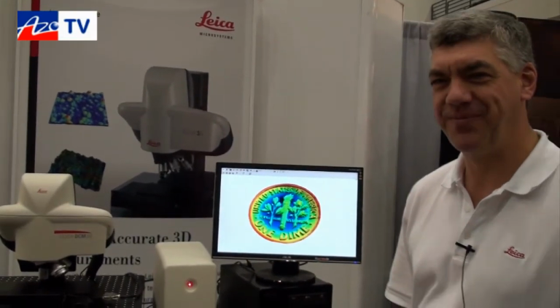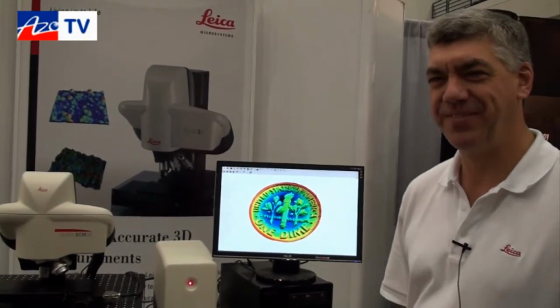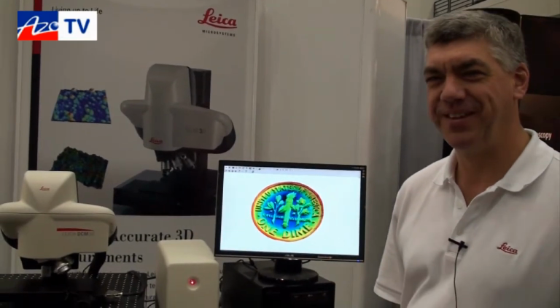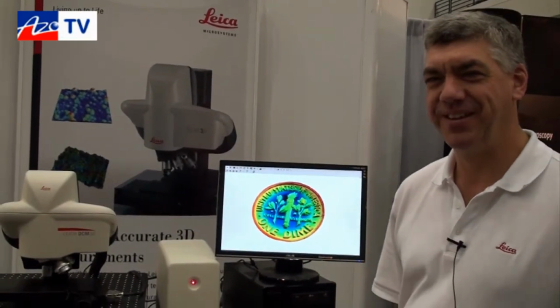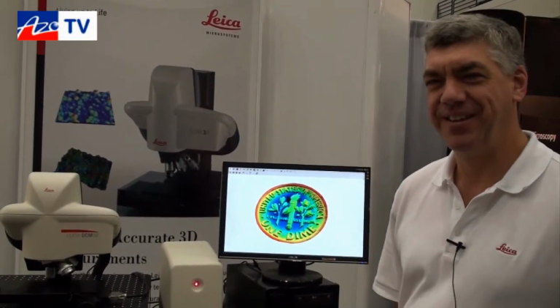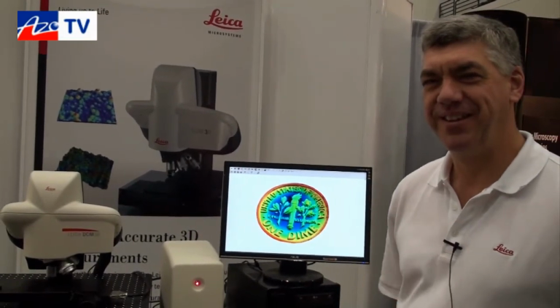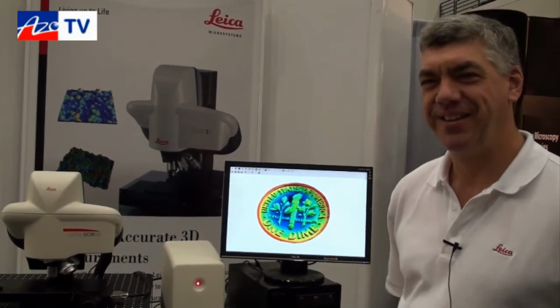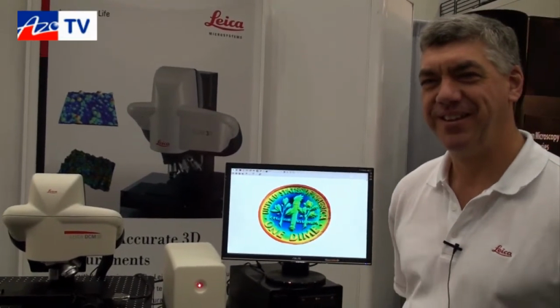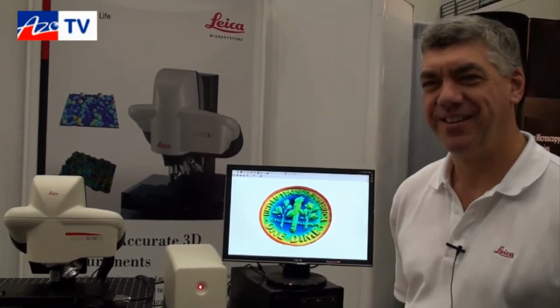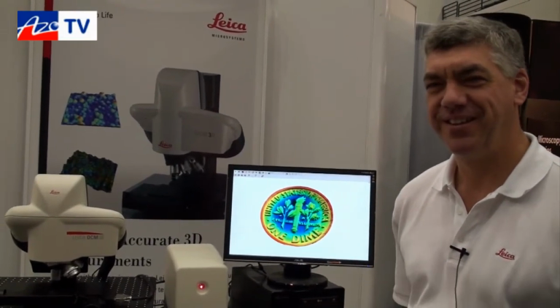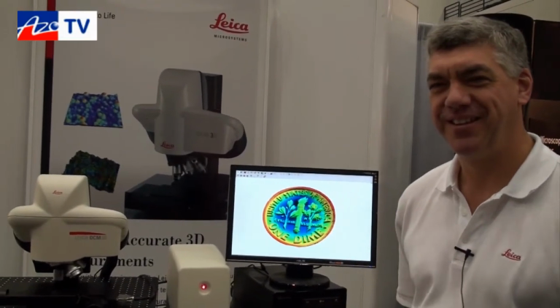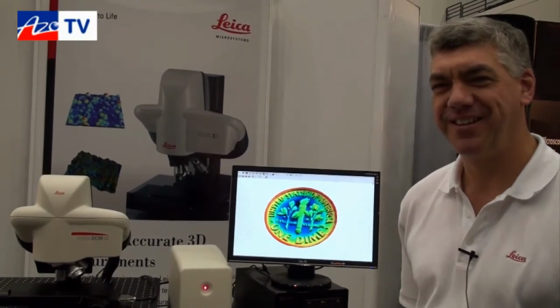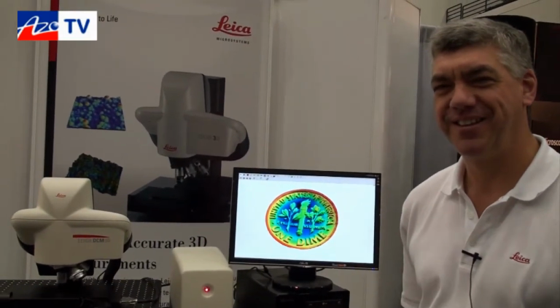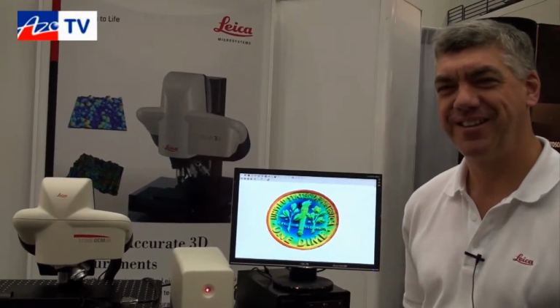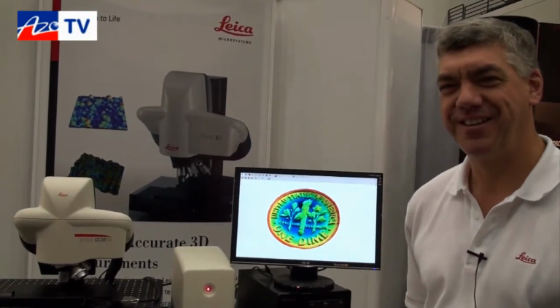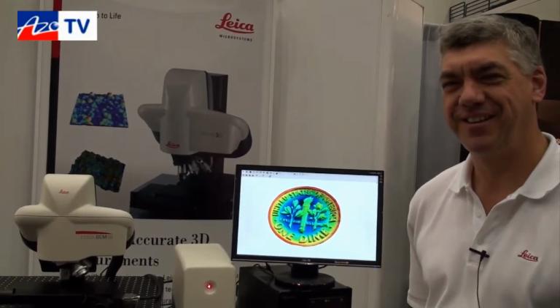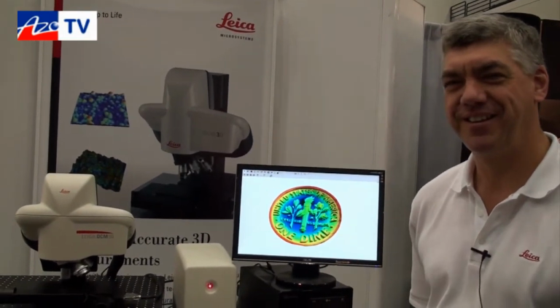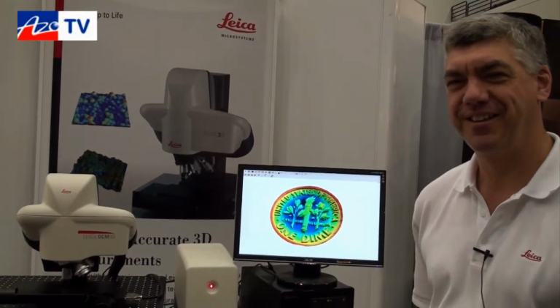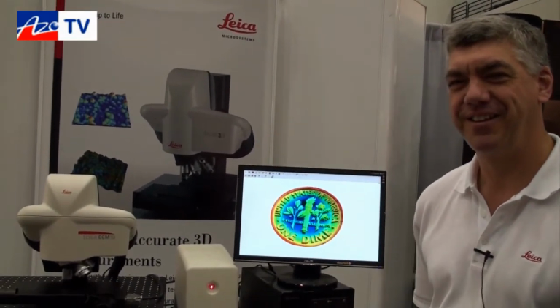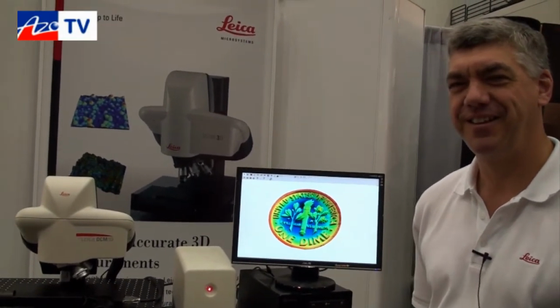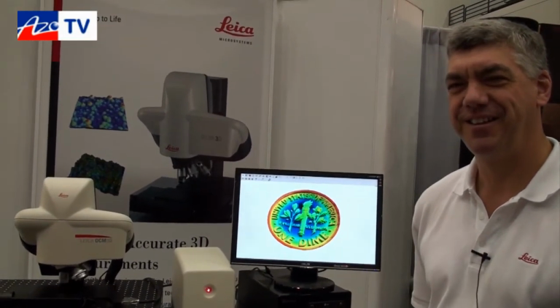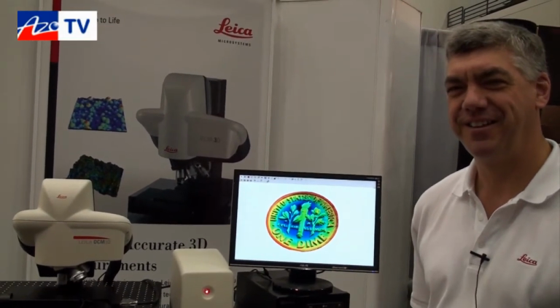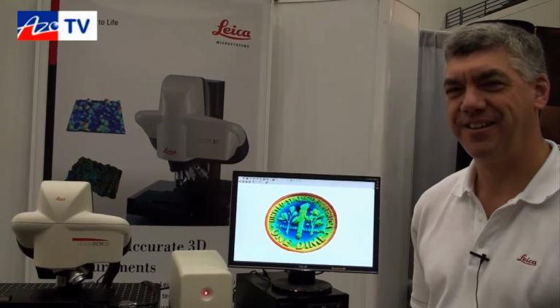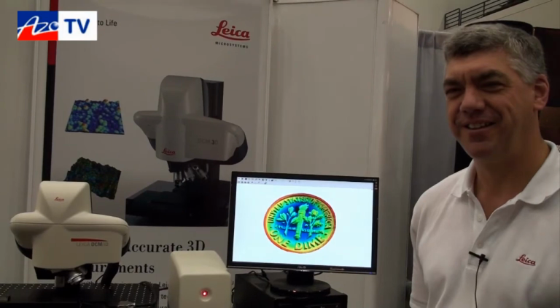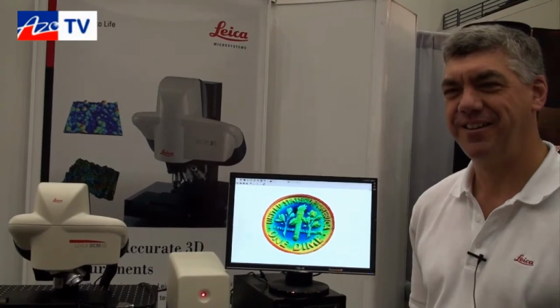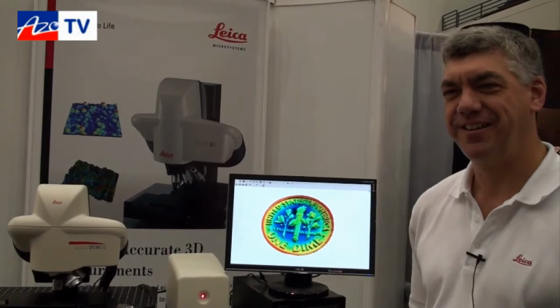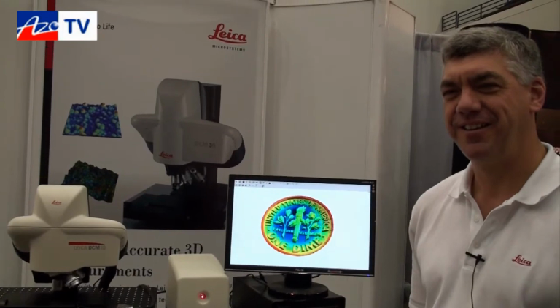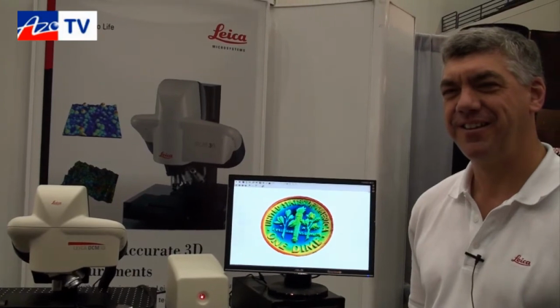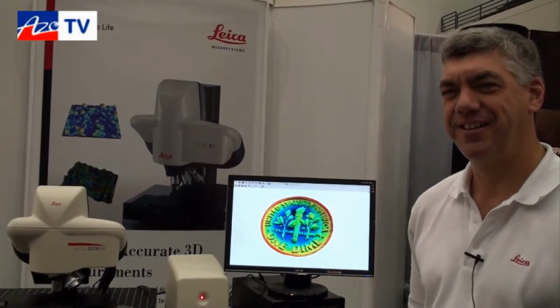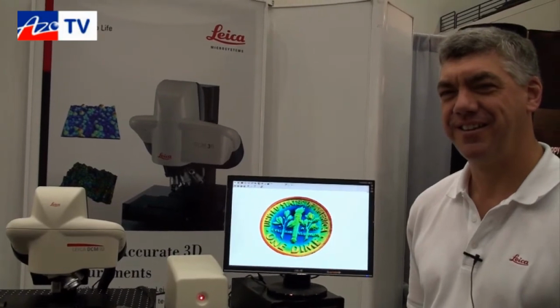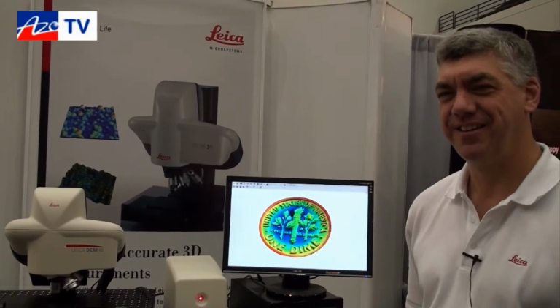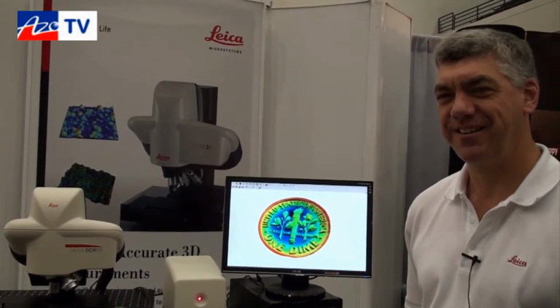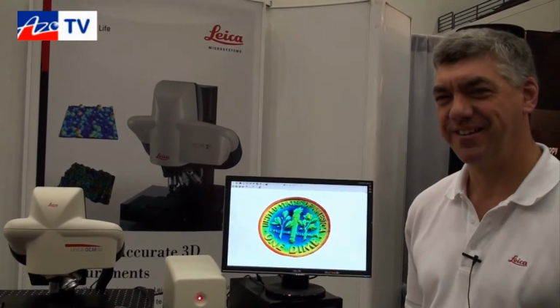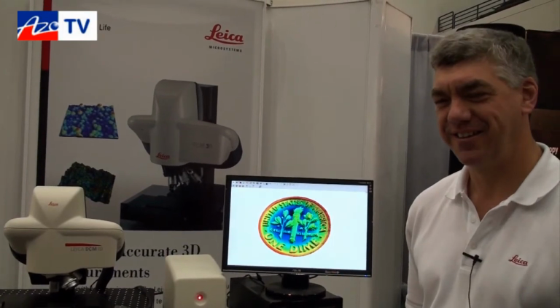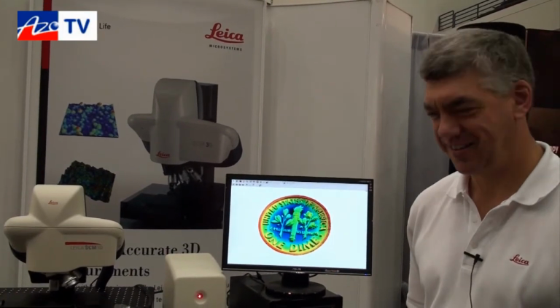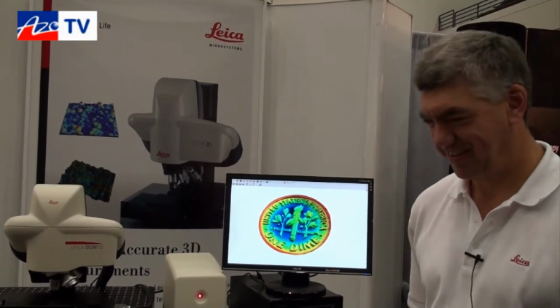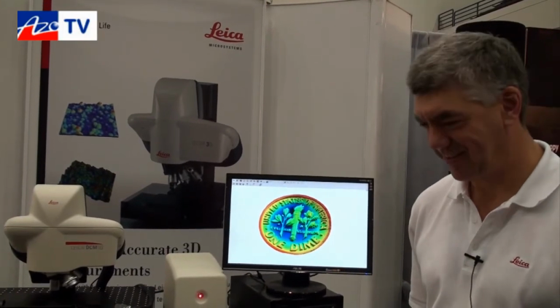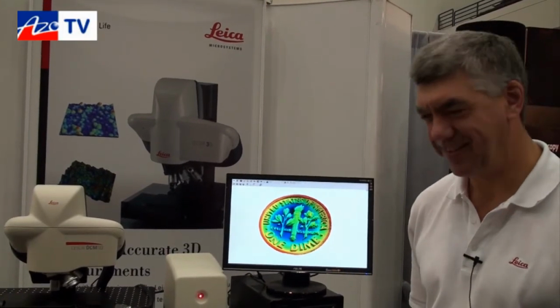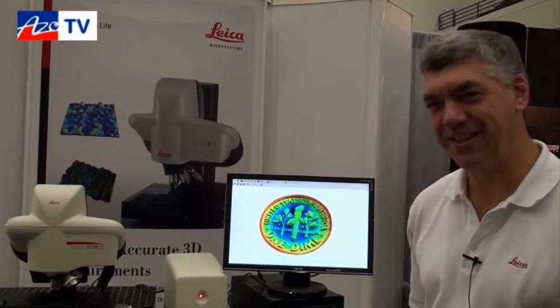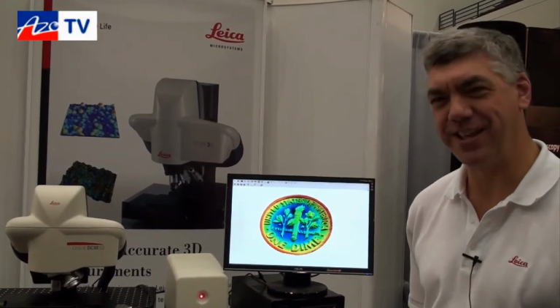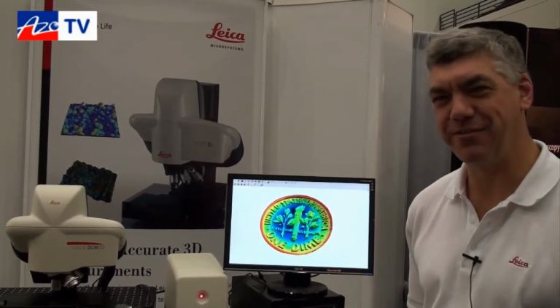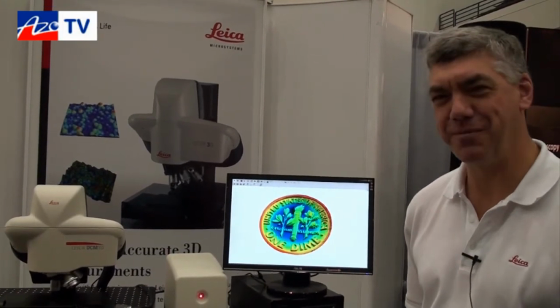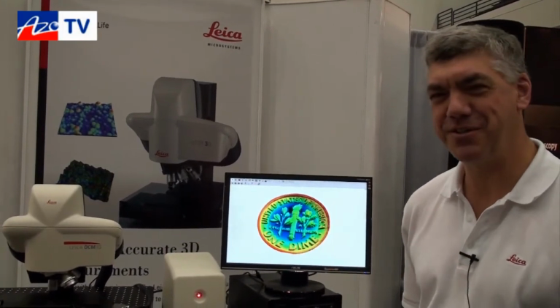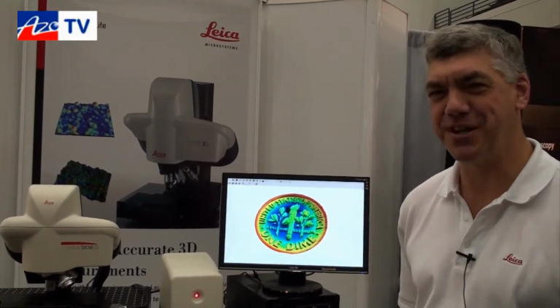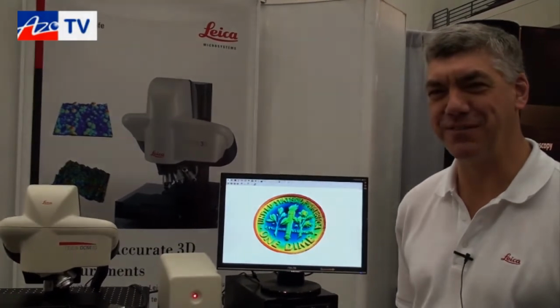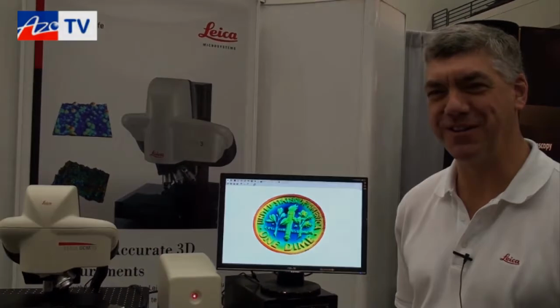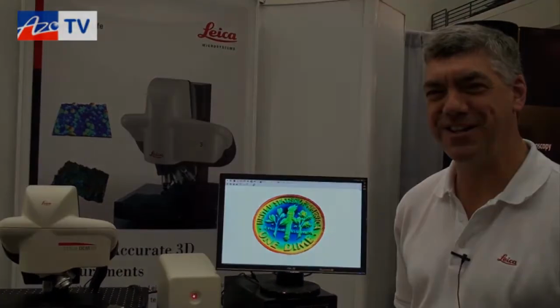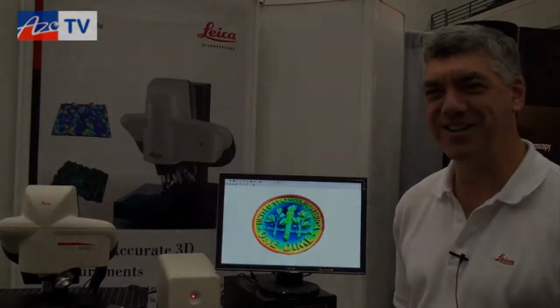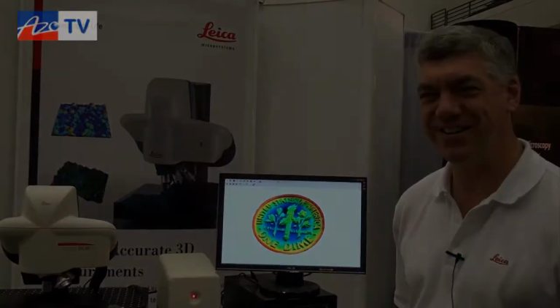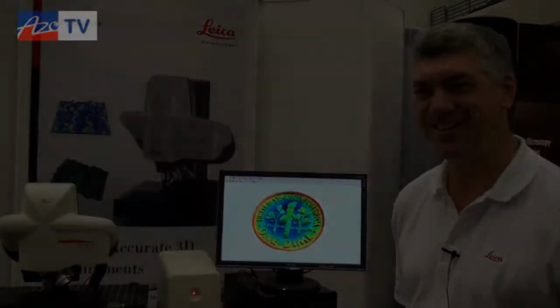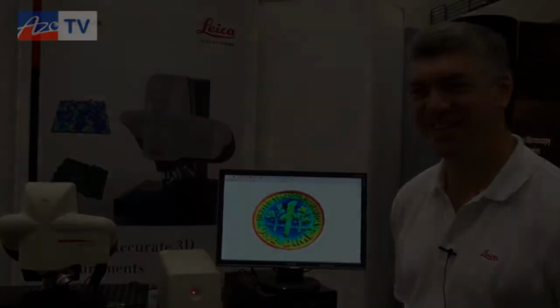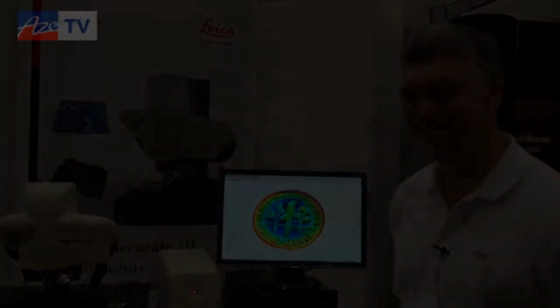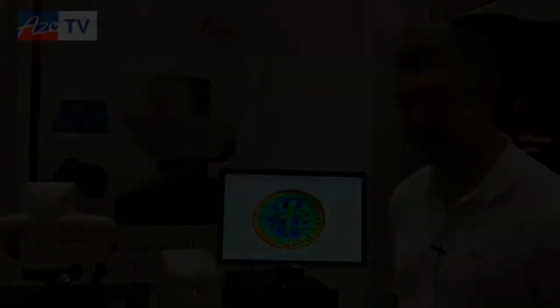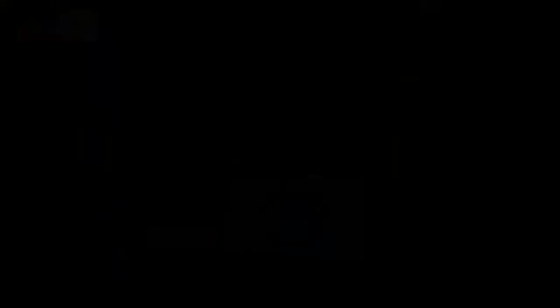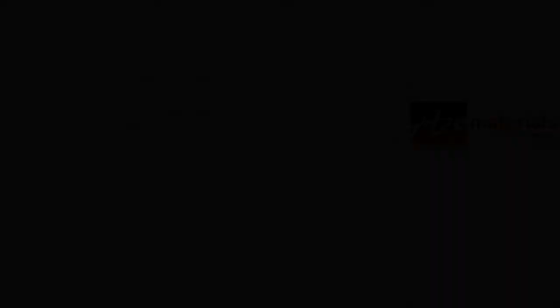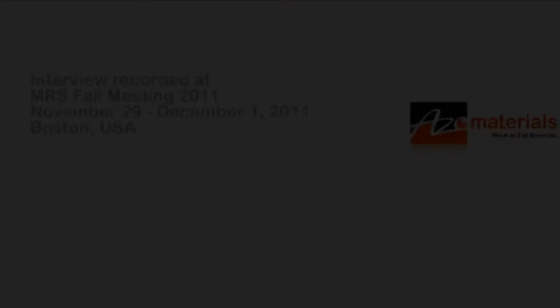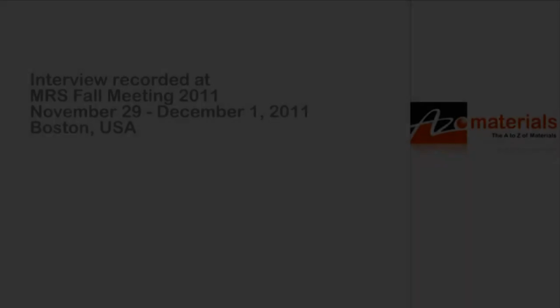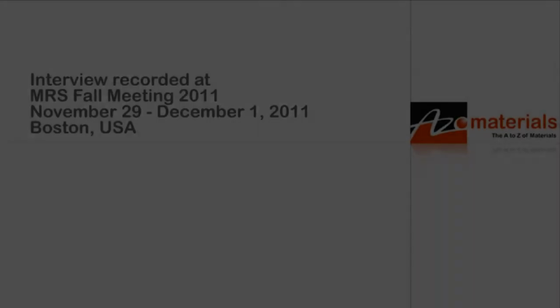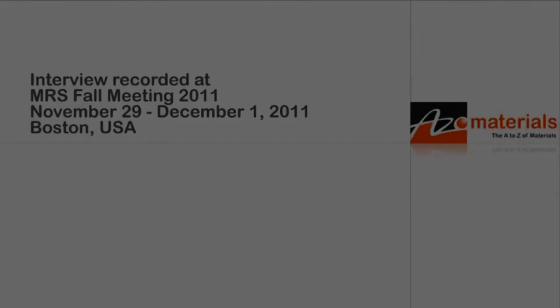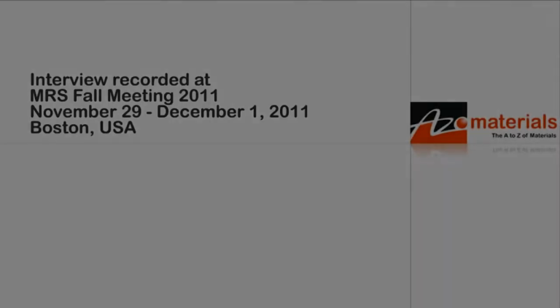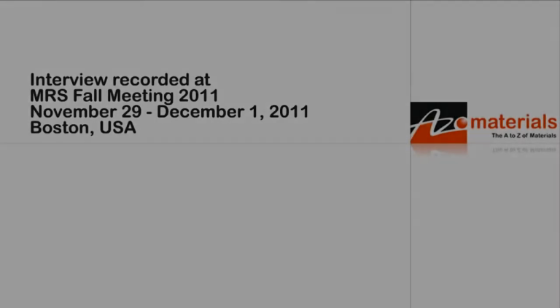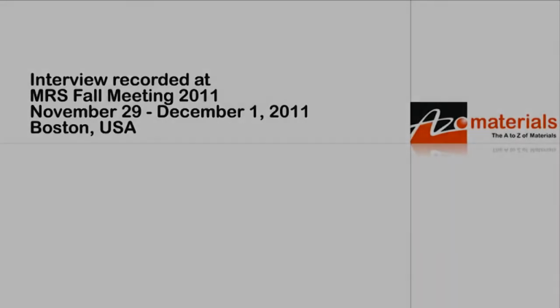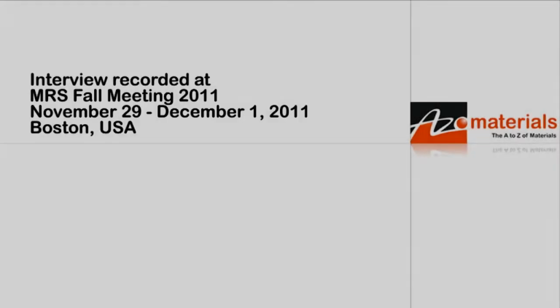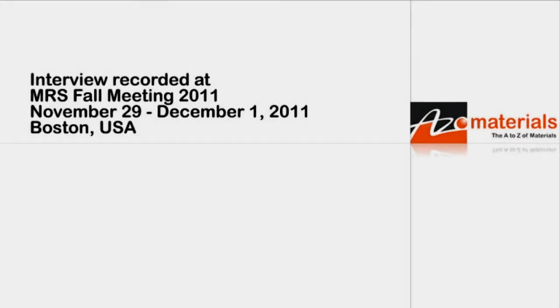Alright Bill, thanks for taking a few minutes to tell us about the DCM3D surface metrology system. Thank you very much and have a good day.